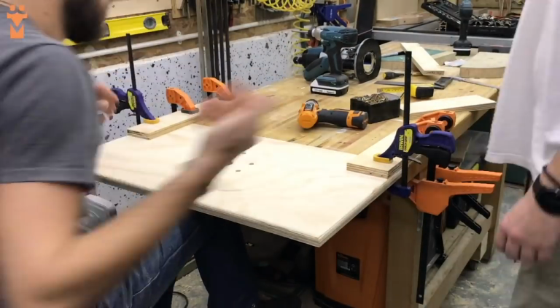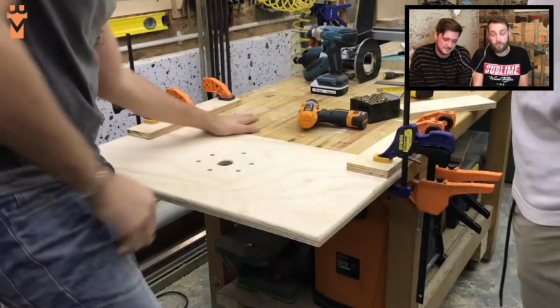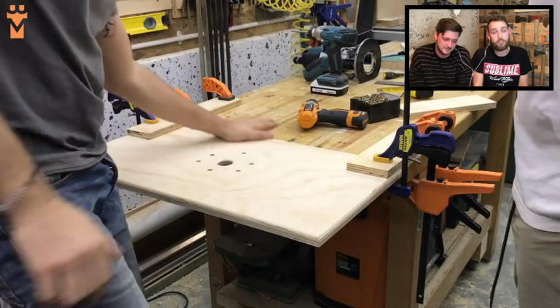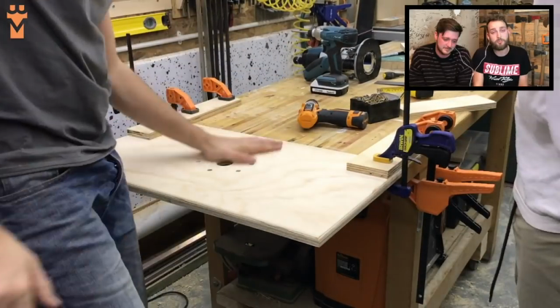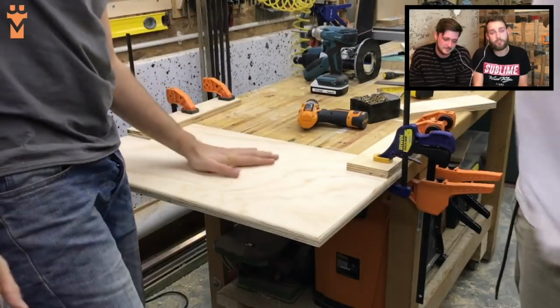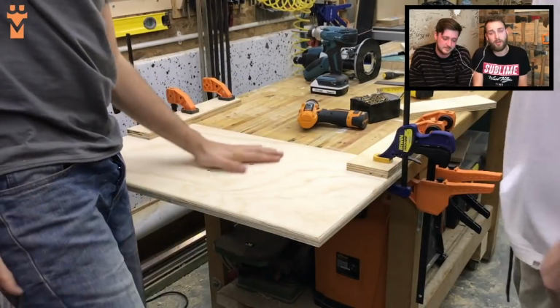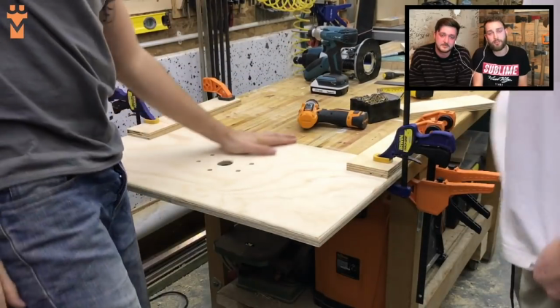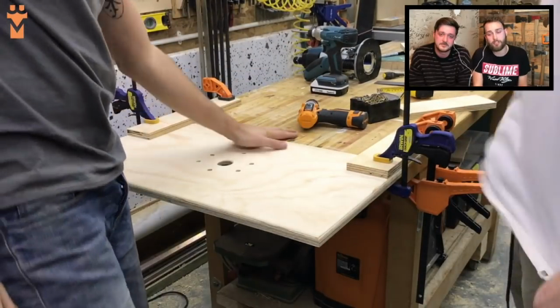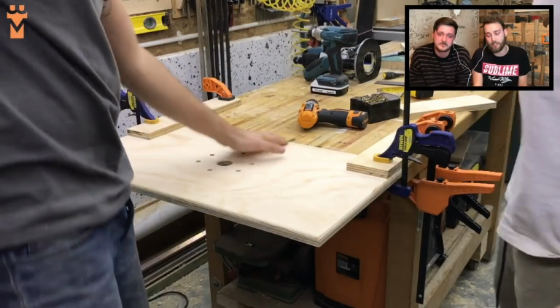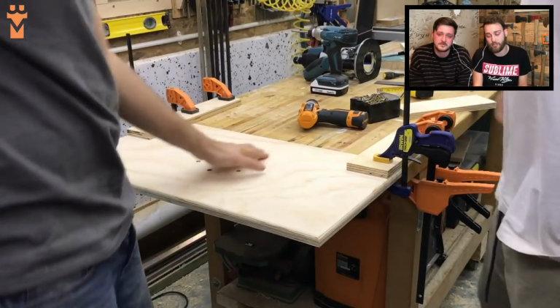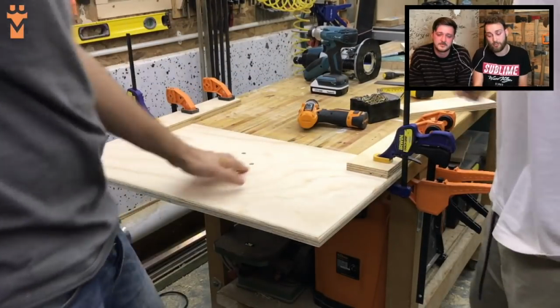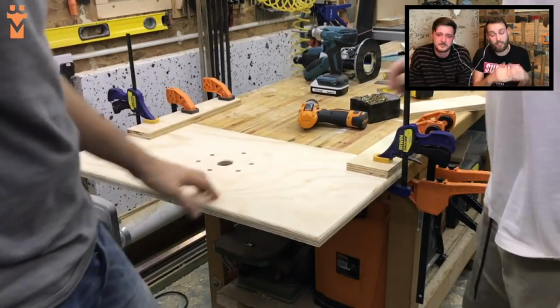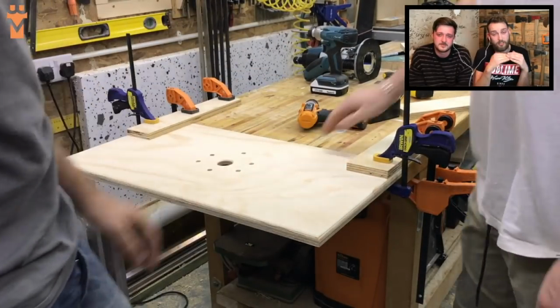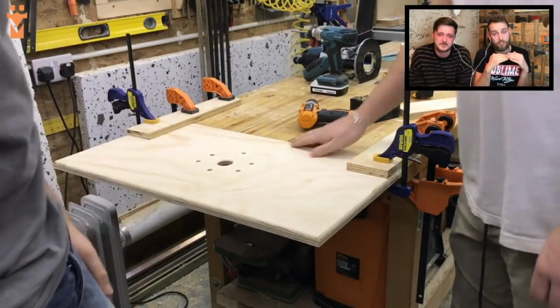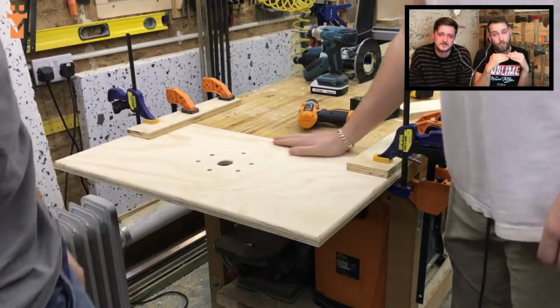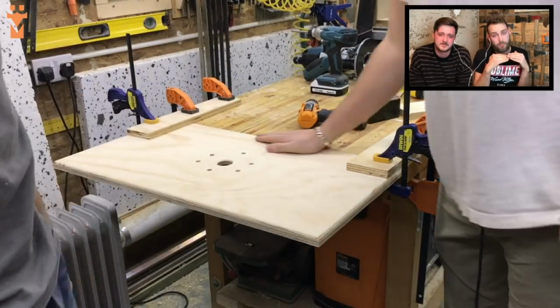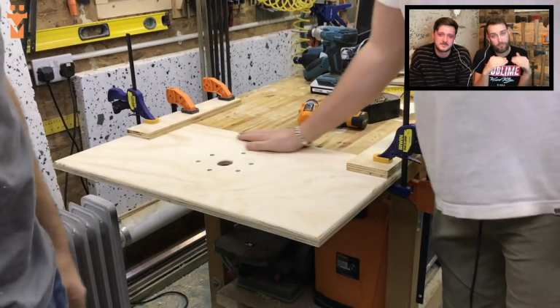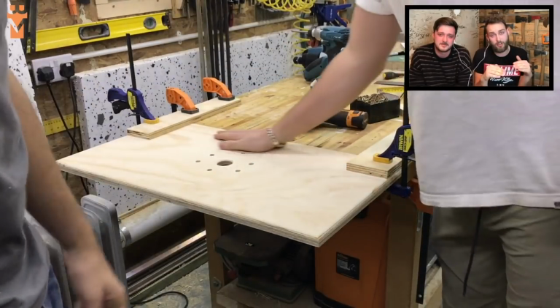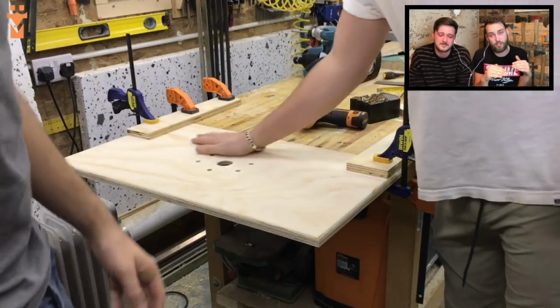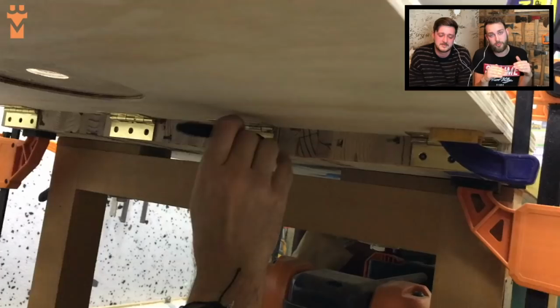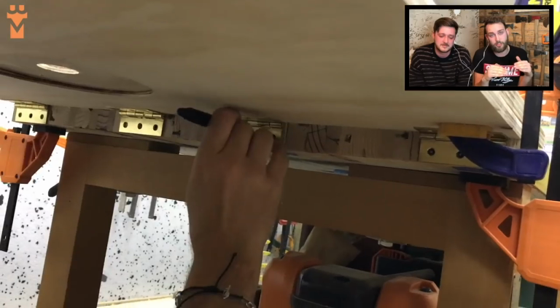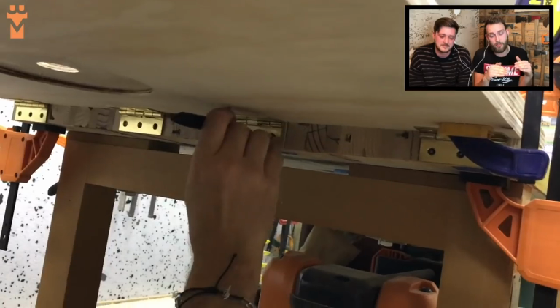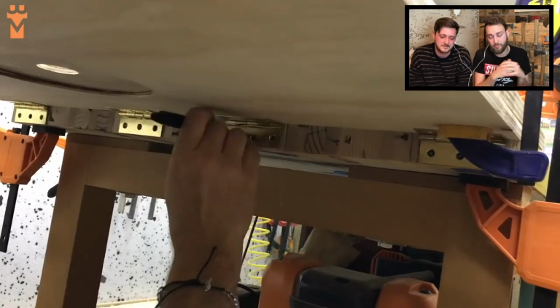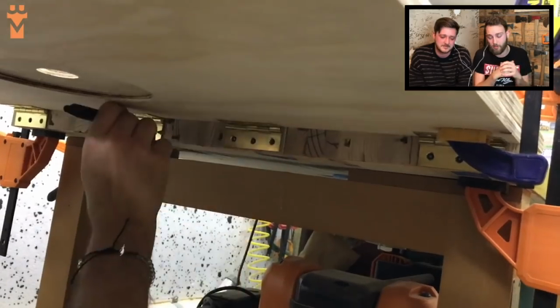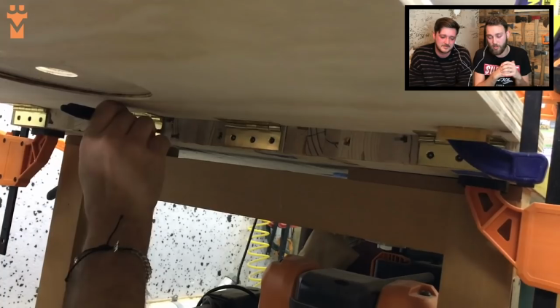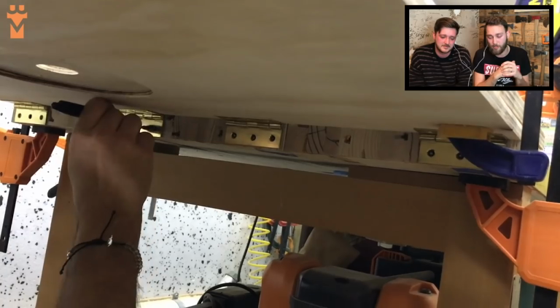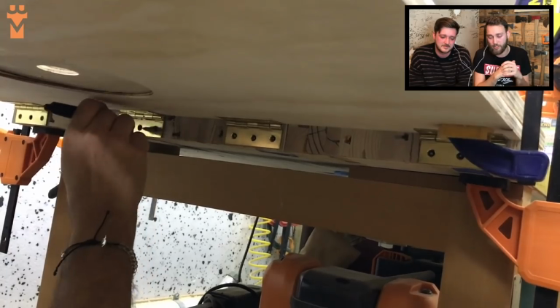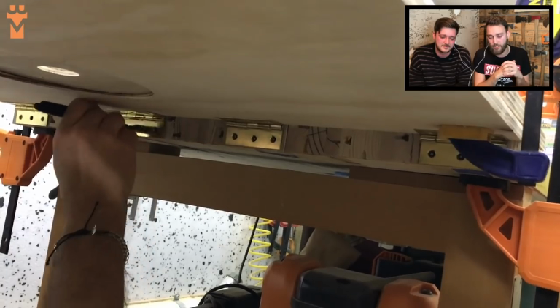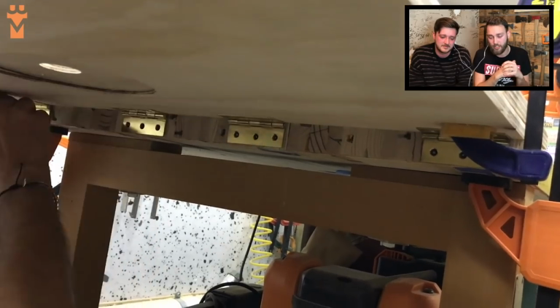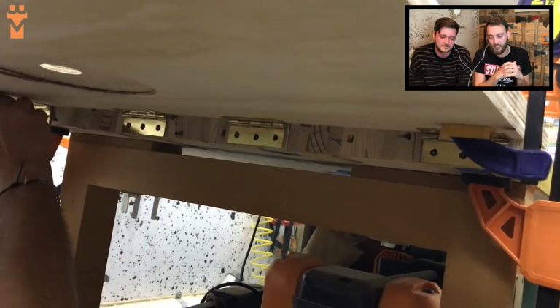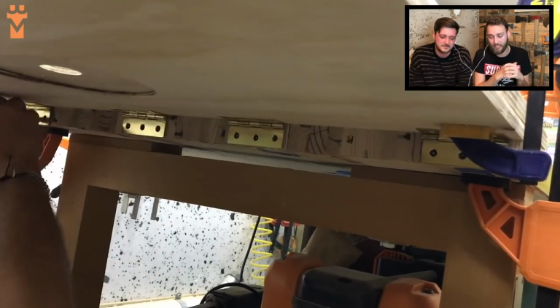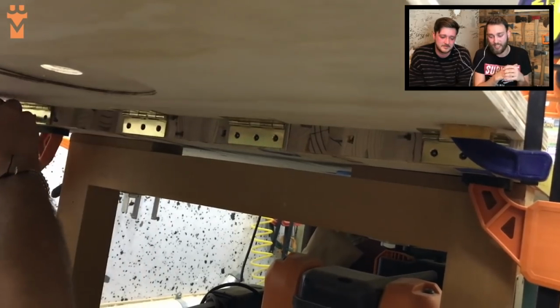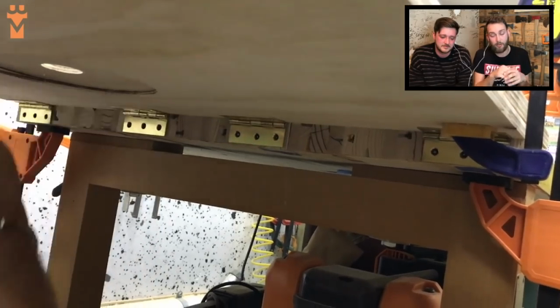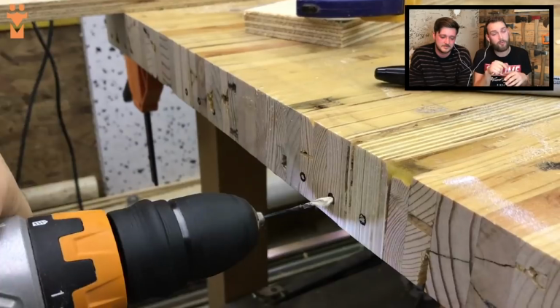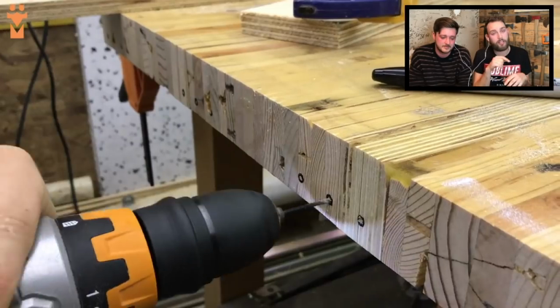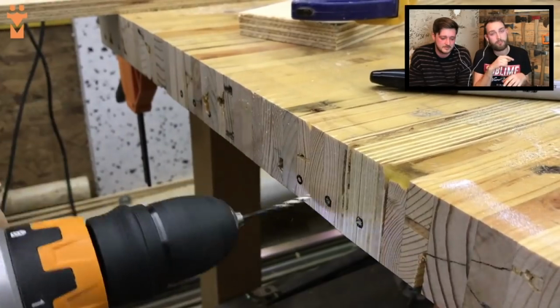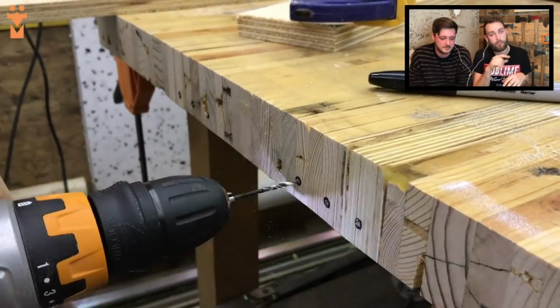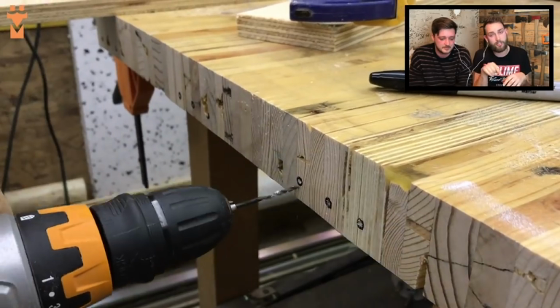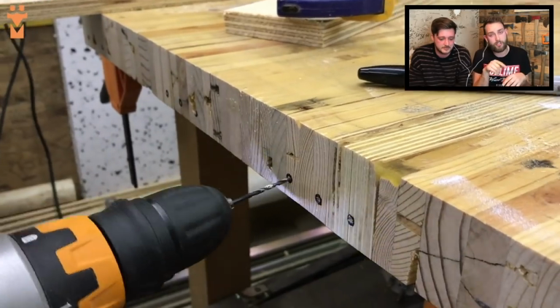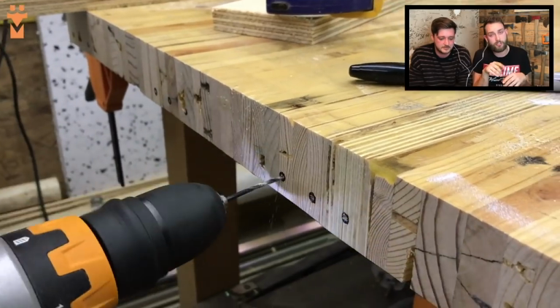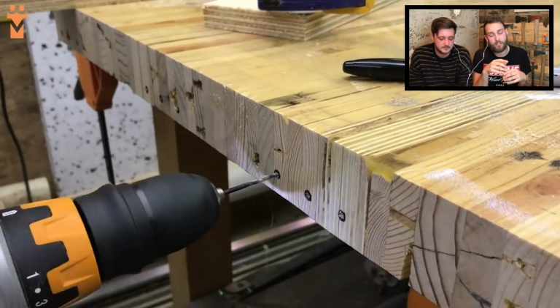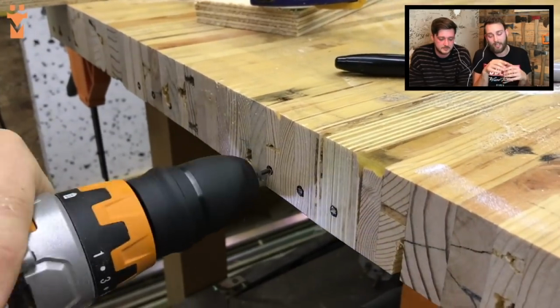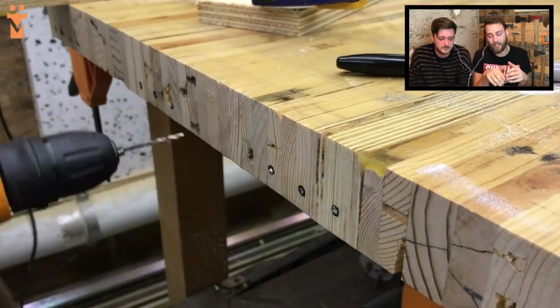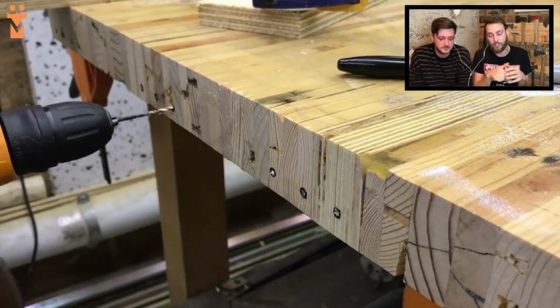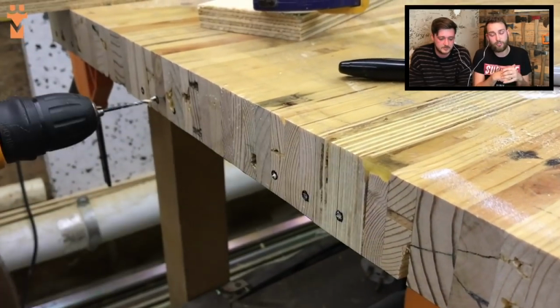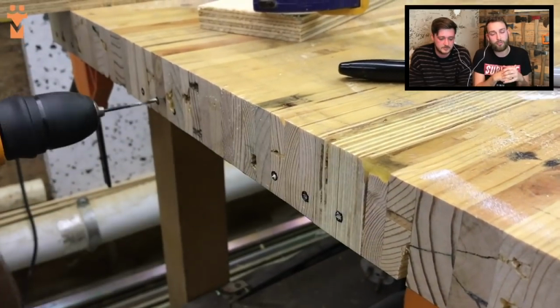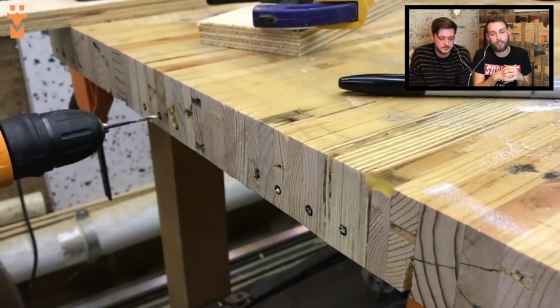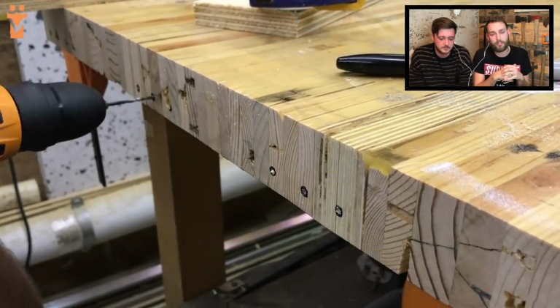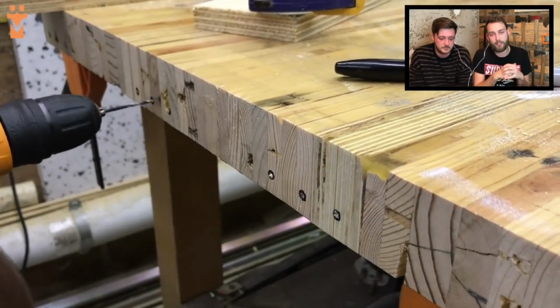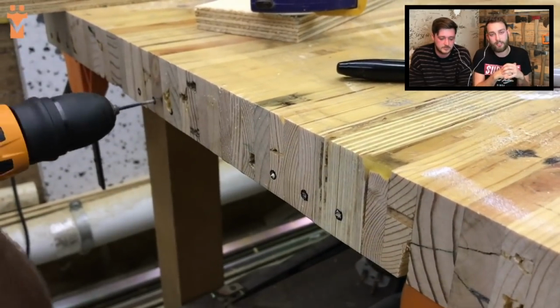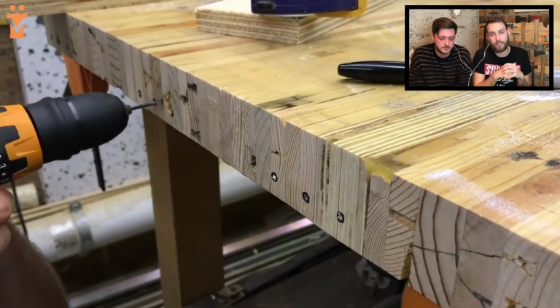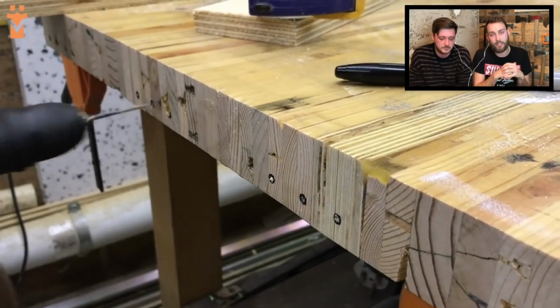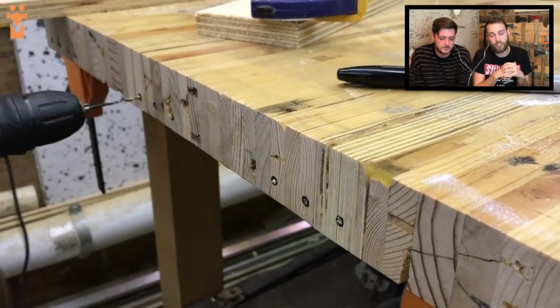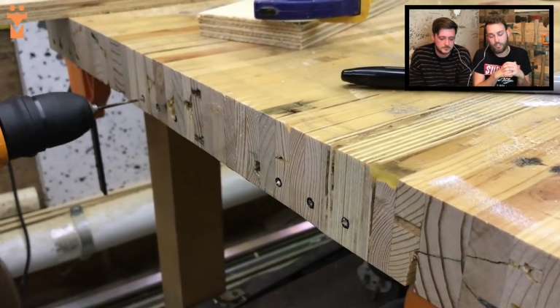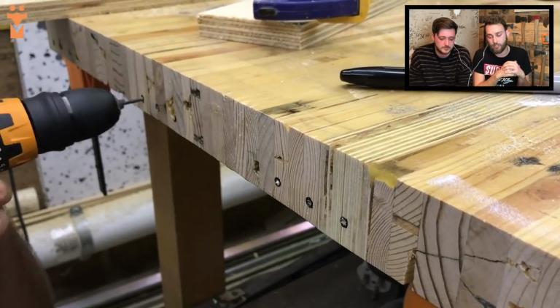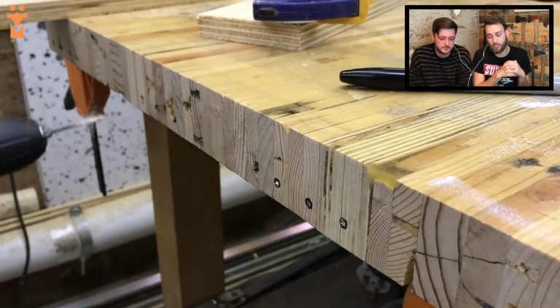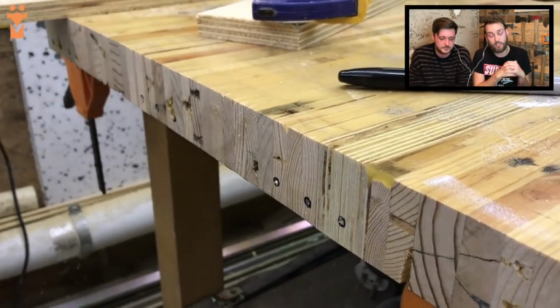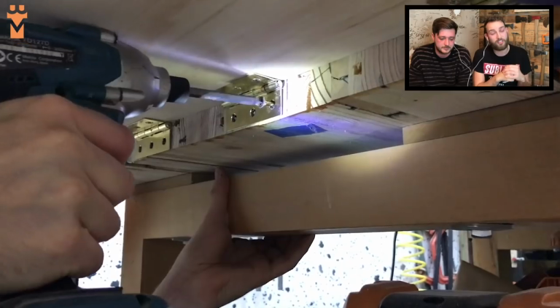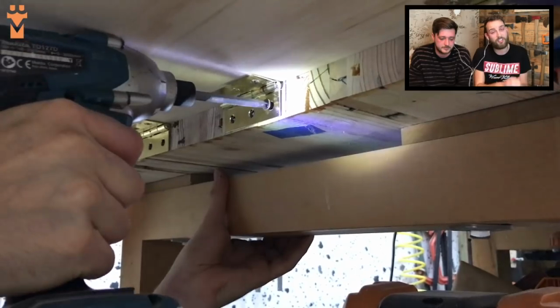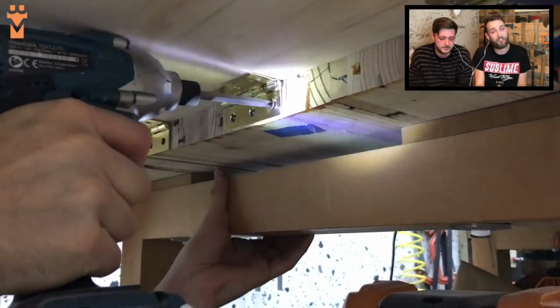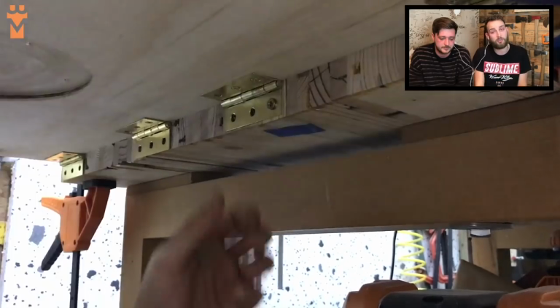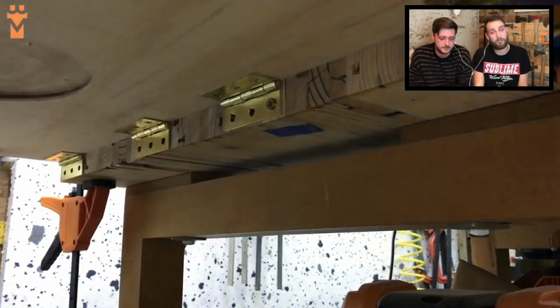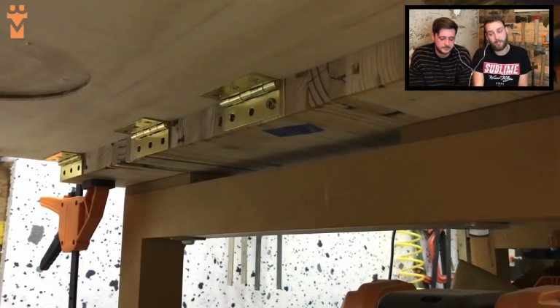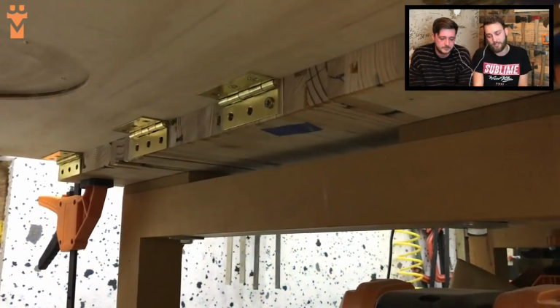We used some scrap wood to make sure that the top was flush with the top of our workbench, and that way we could pre-drill and screw in the hinges onto the underside of the workbench.